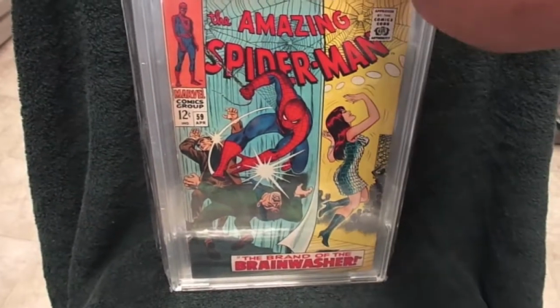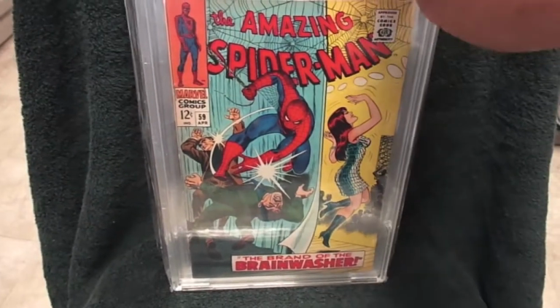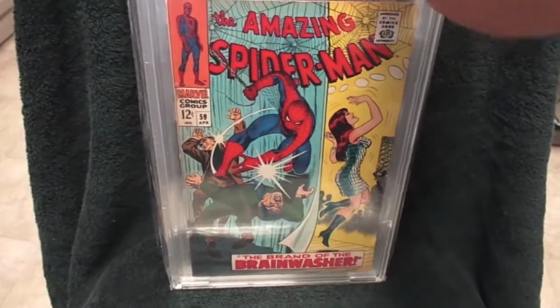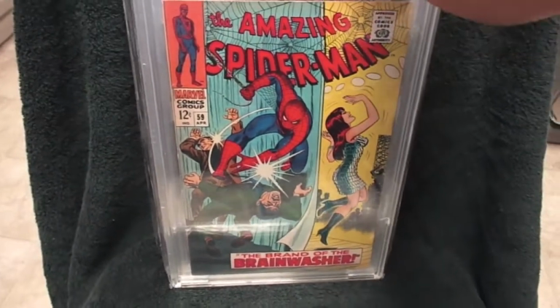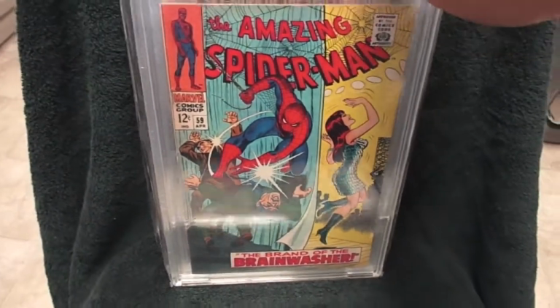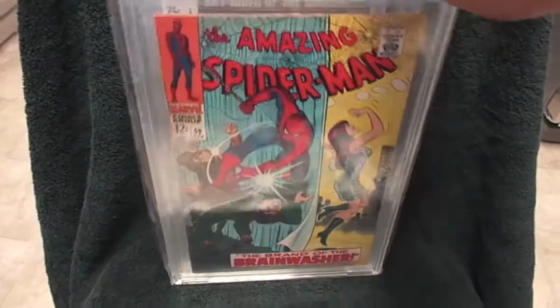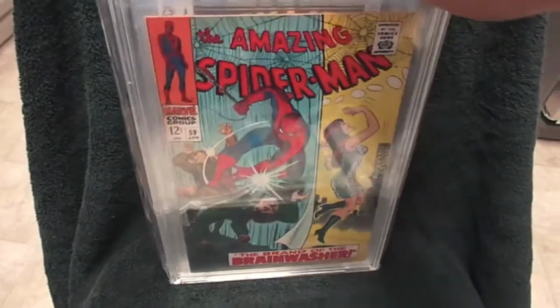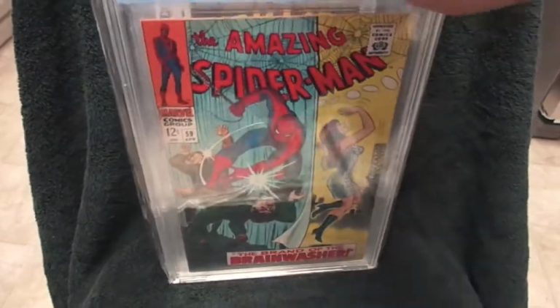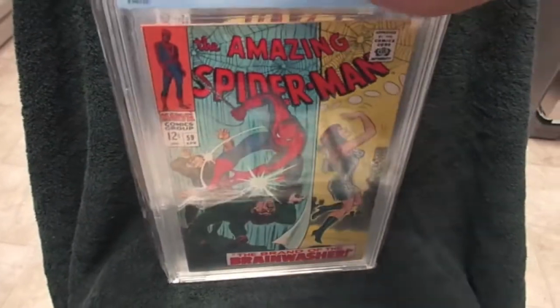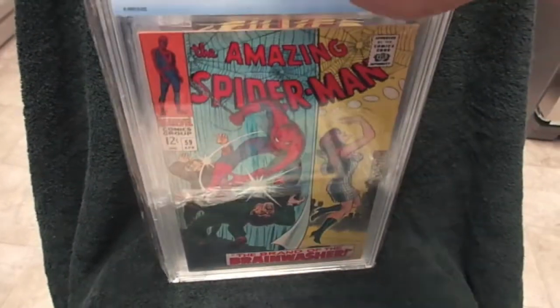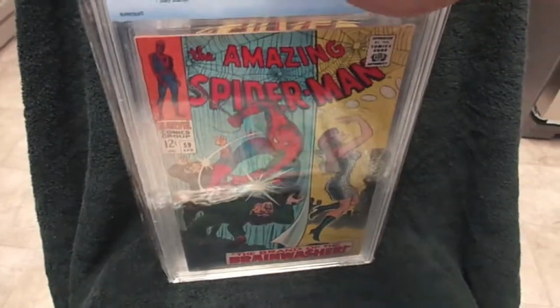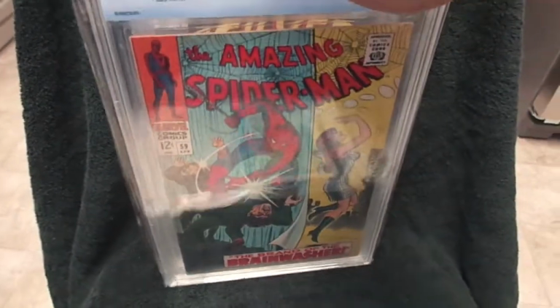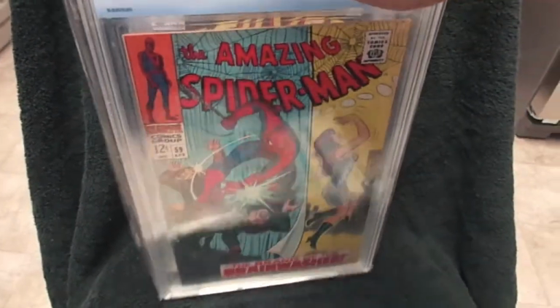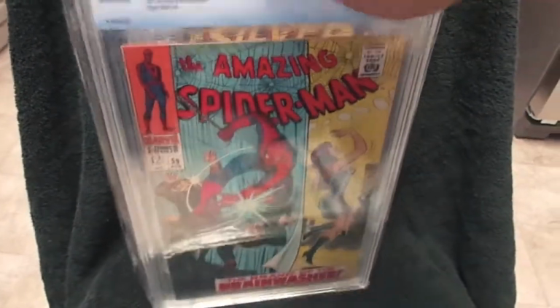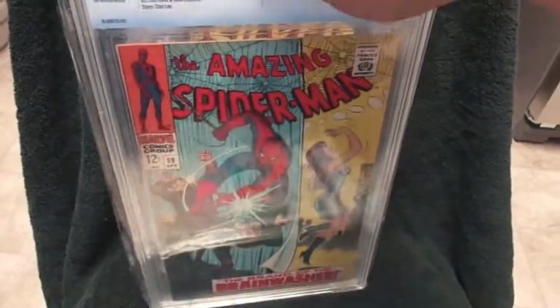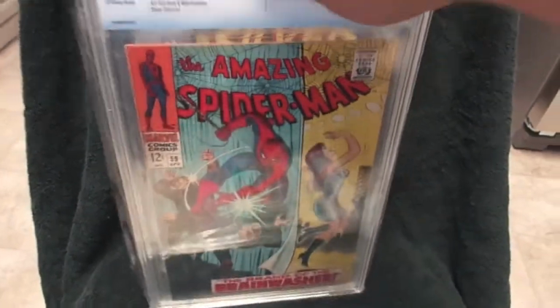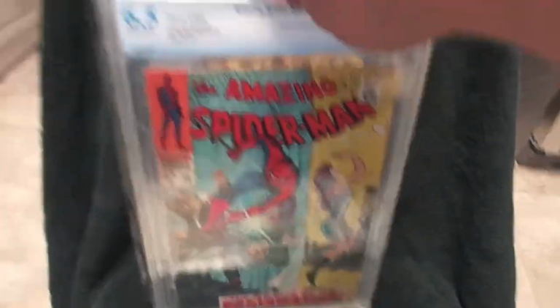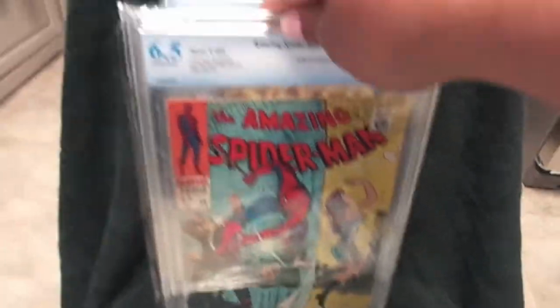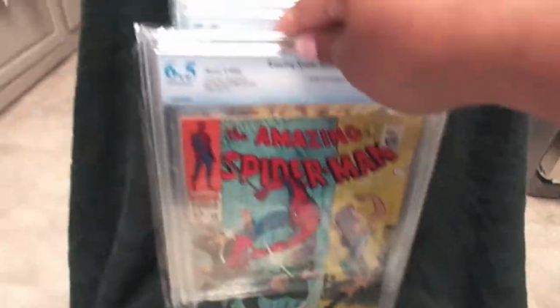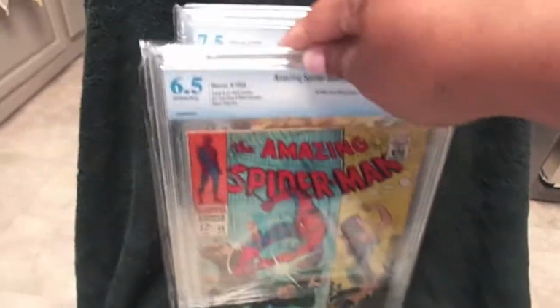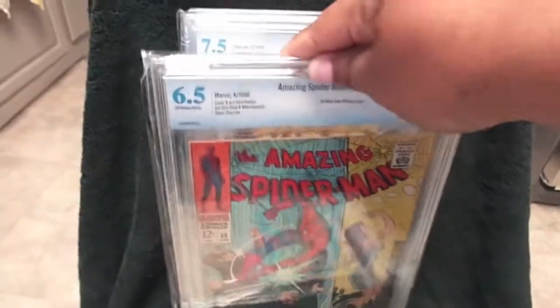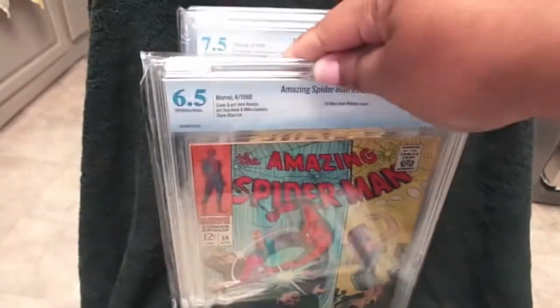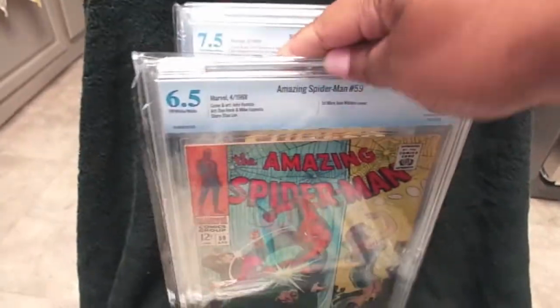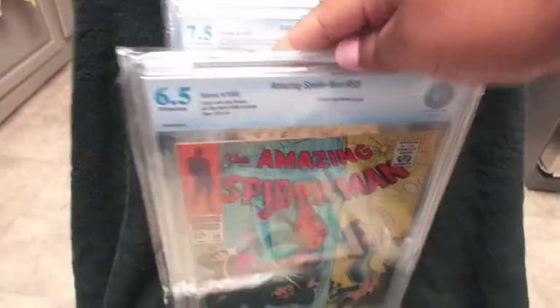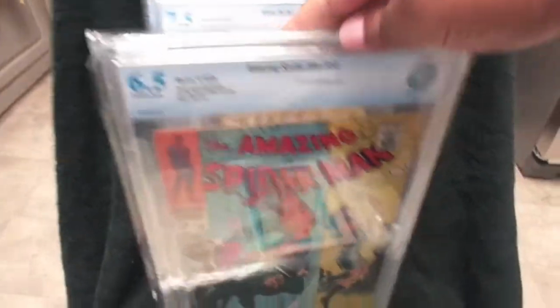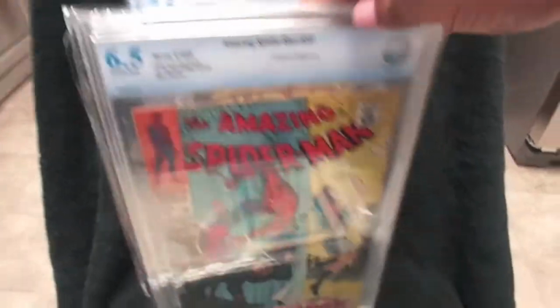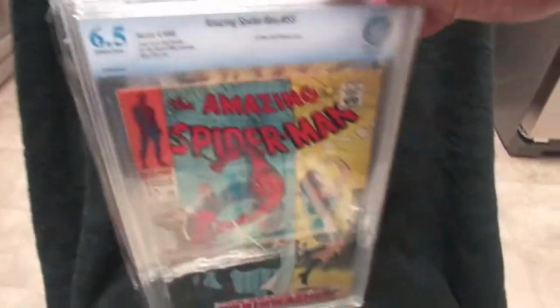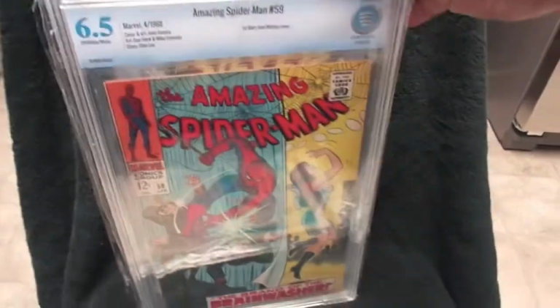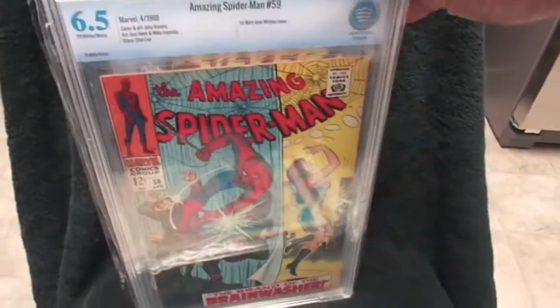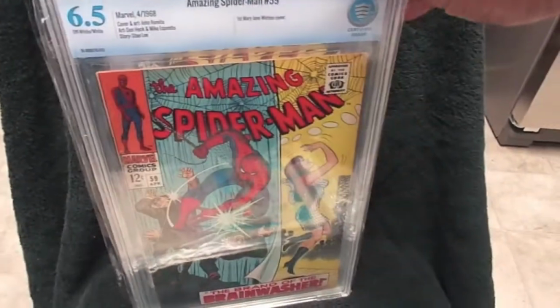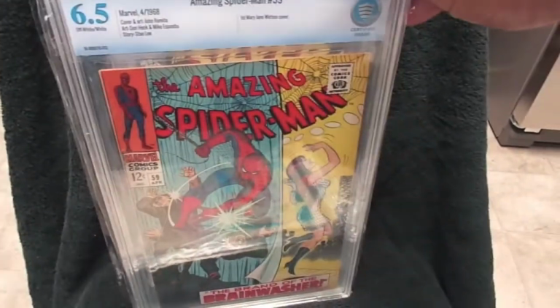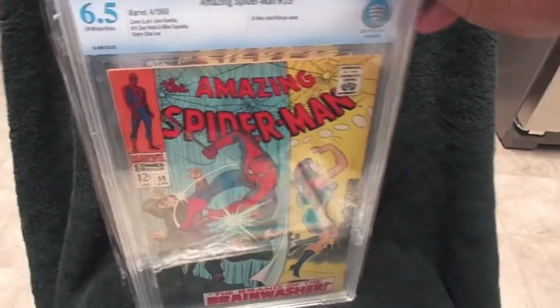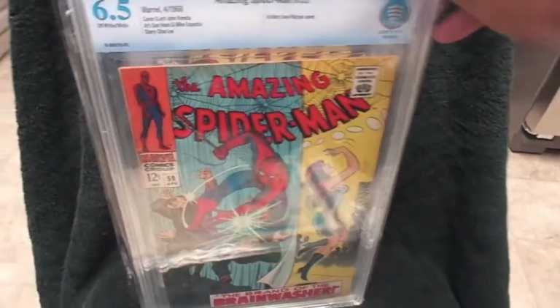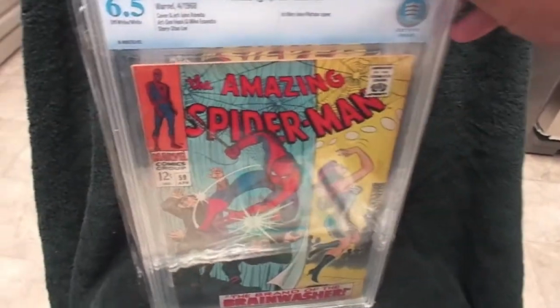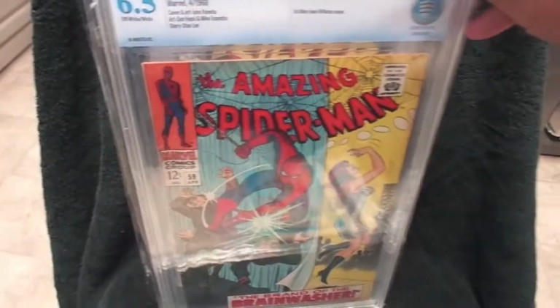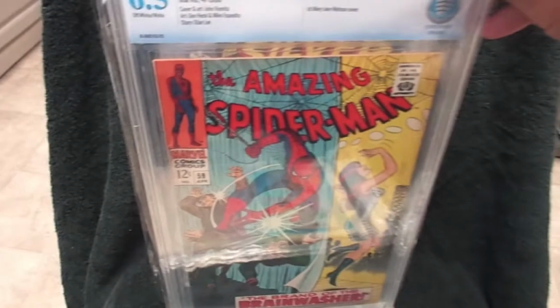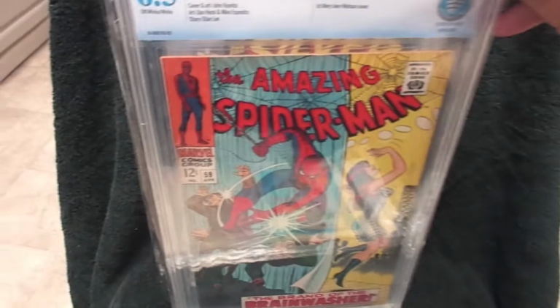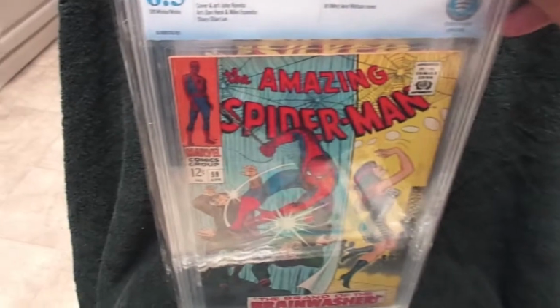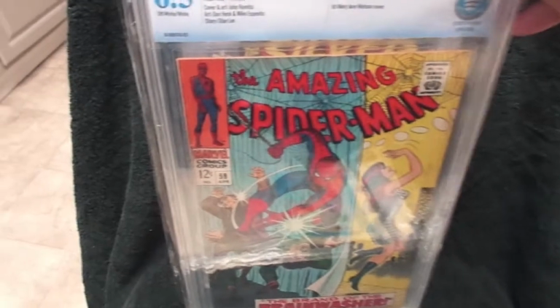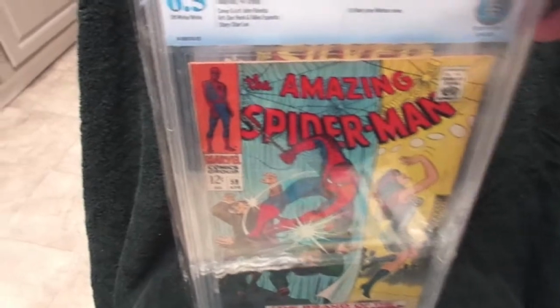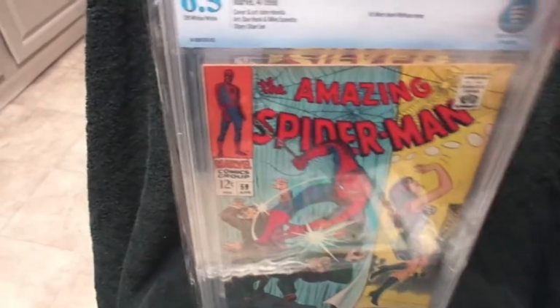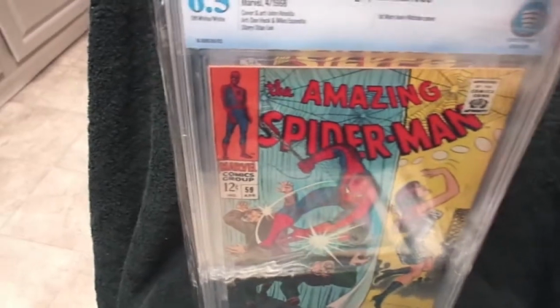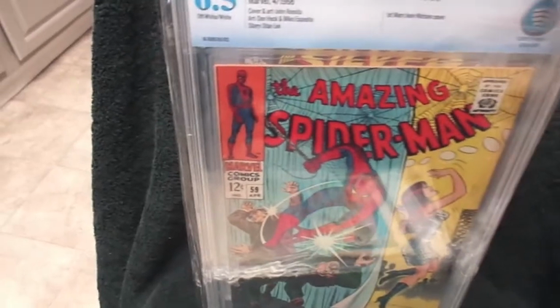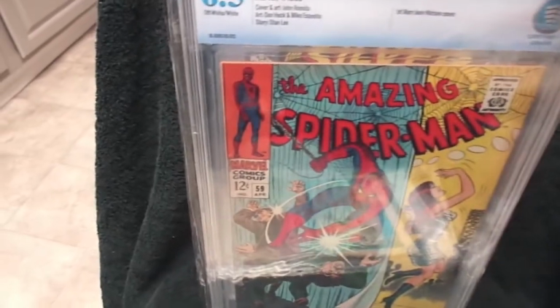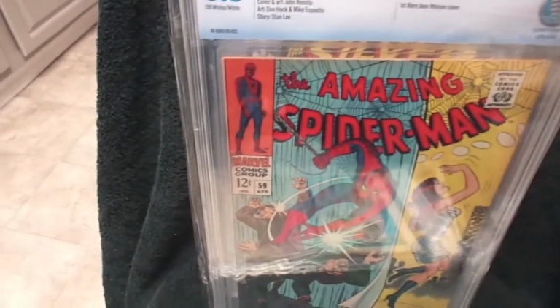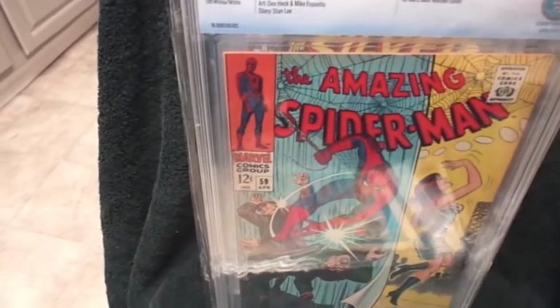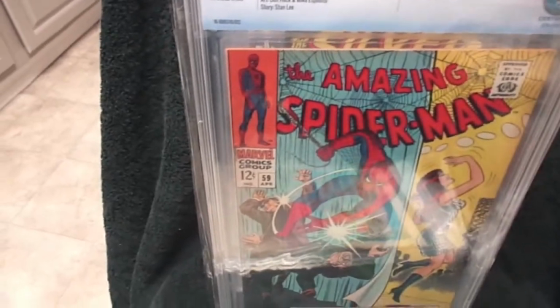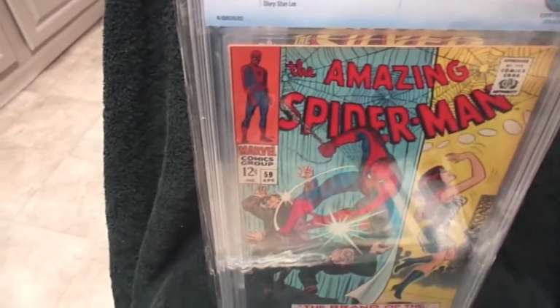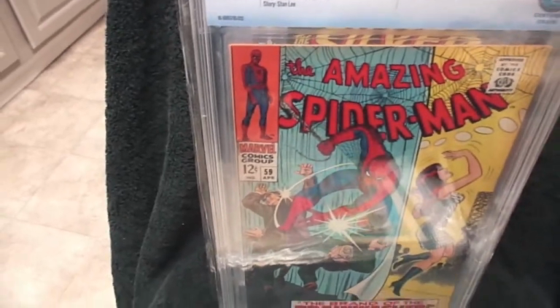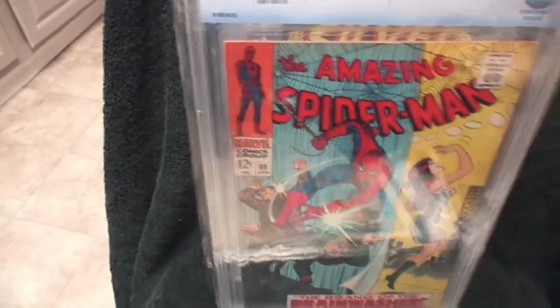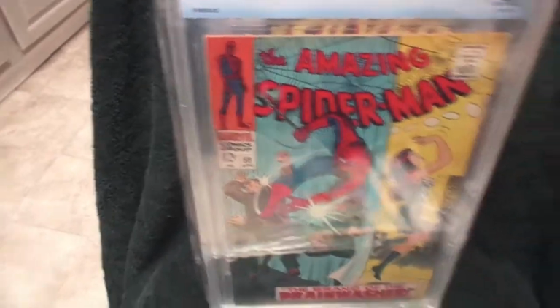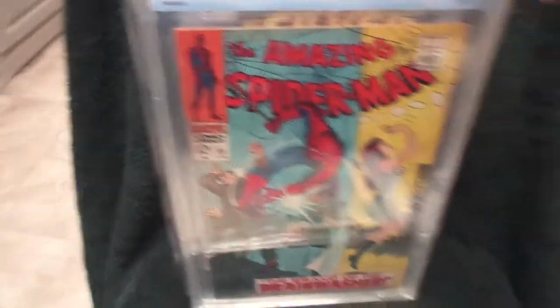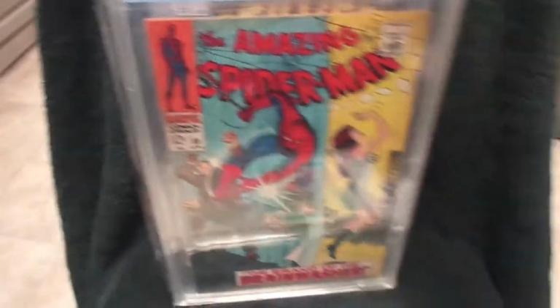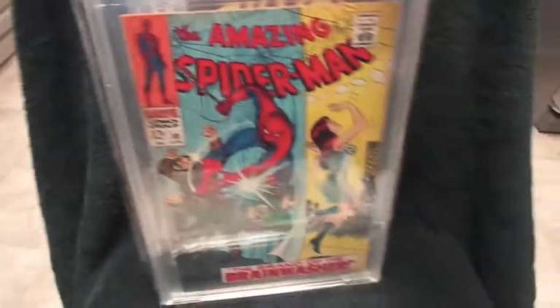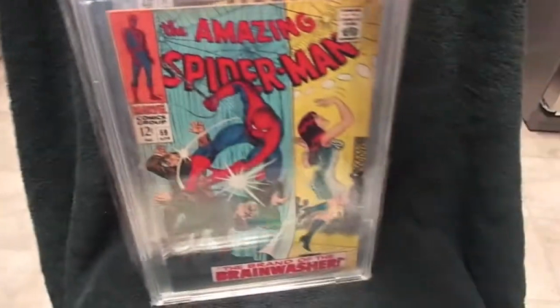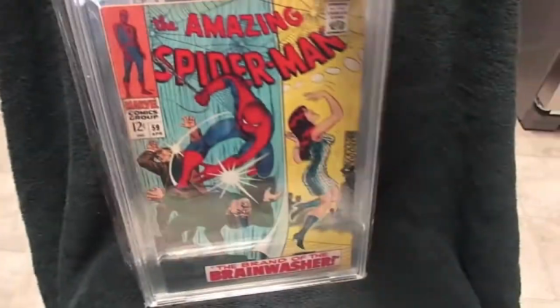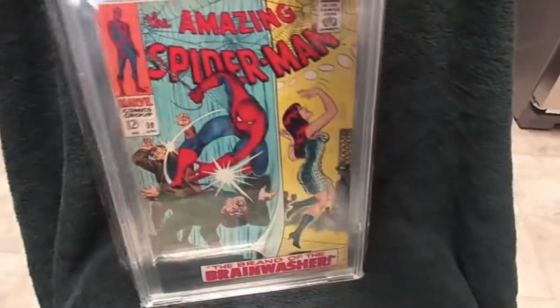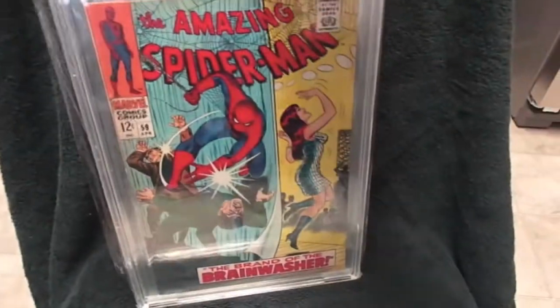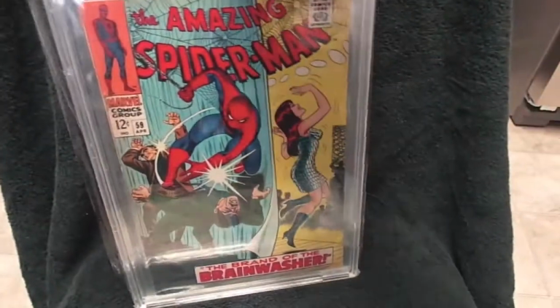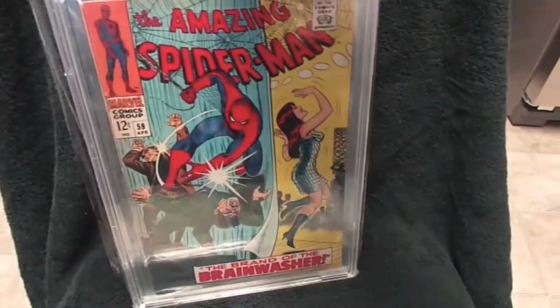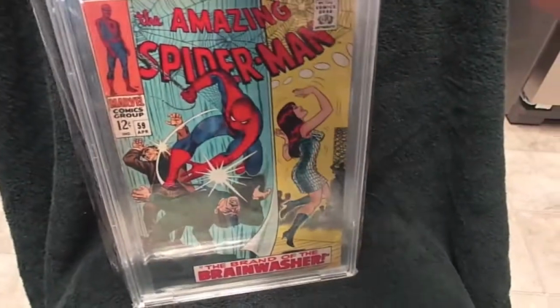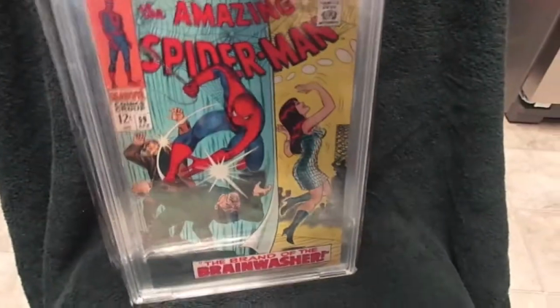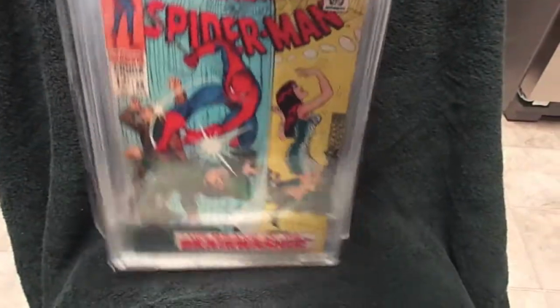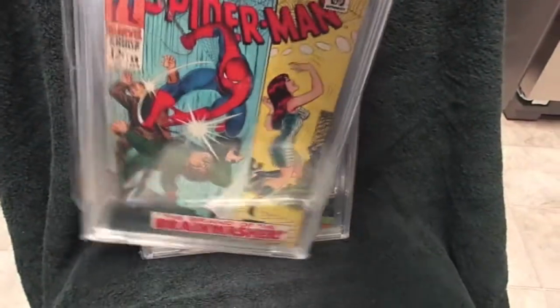Next we've got Amazing Spider-Man number 59. This is the first Mary Jane cover. That's great for me.